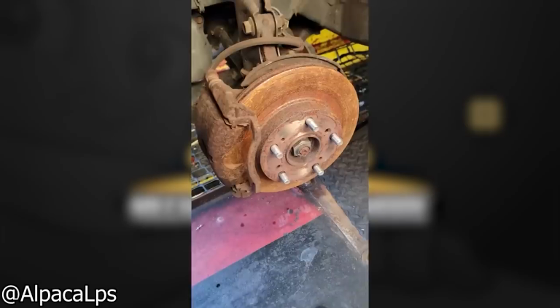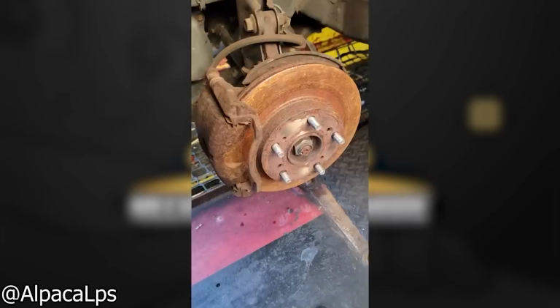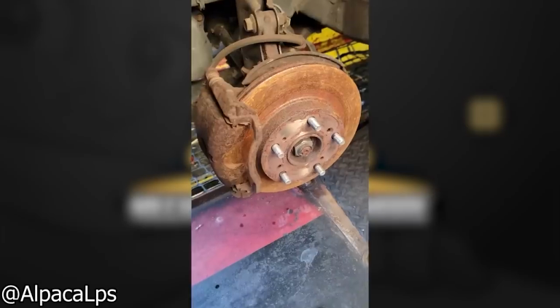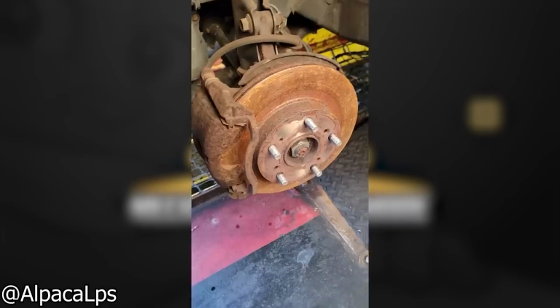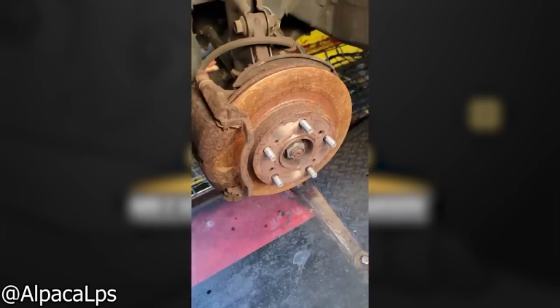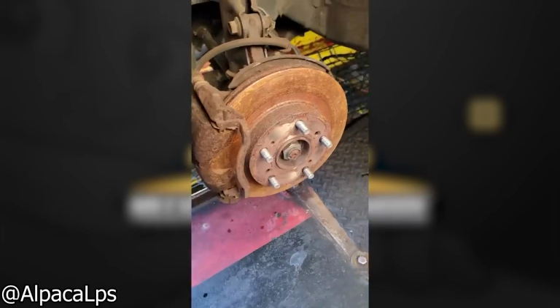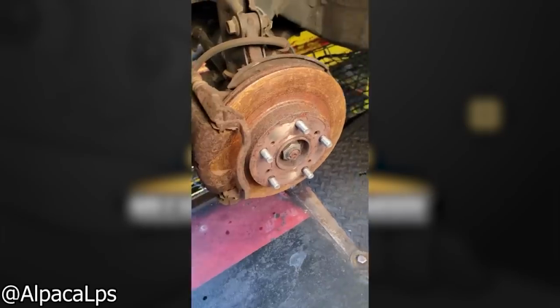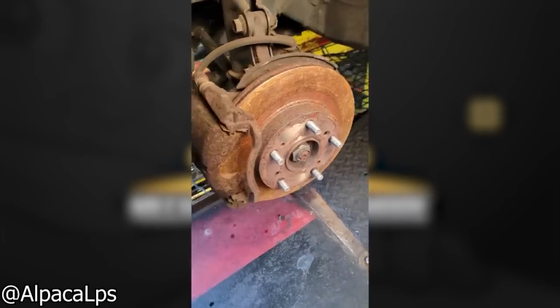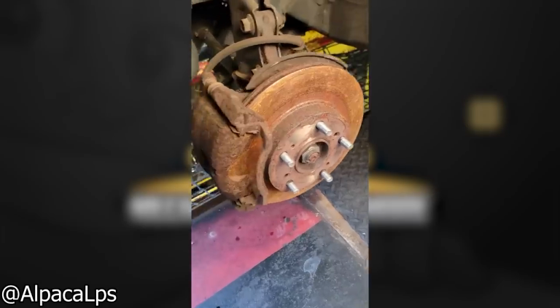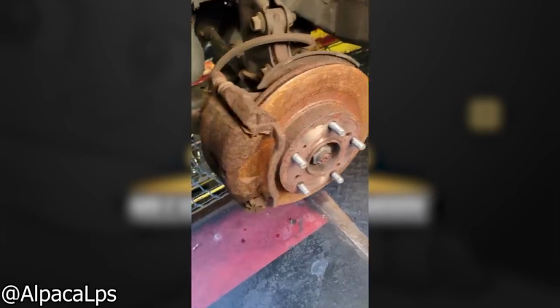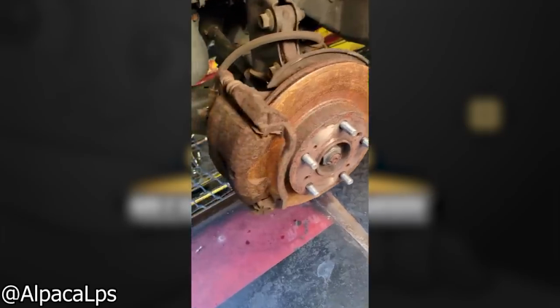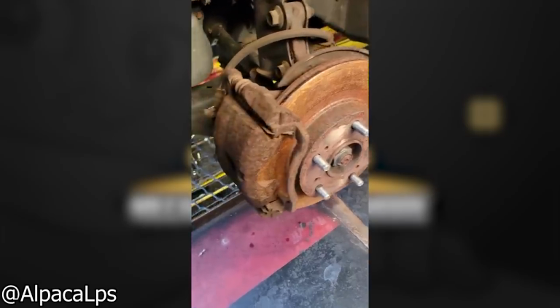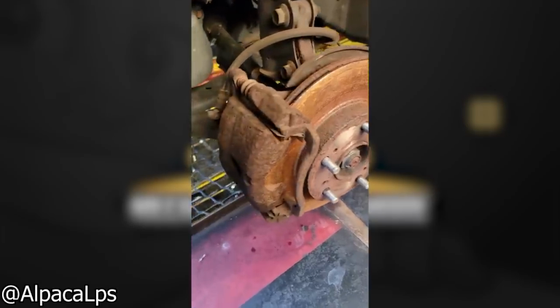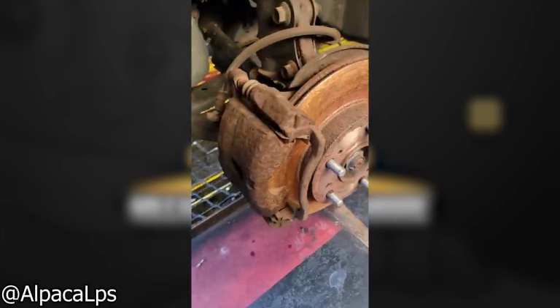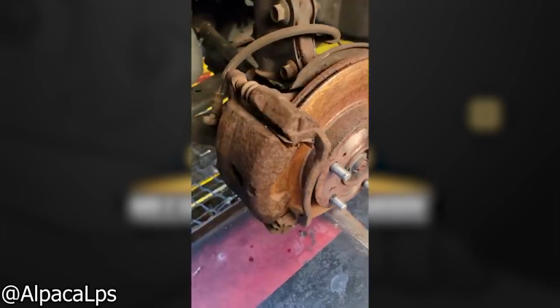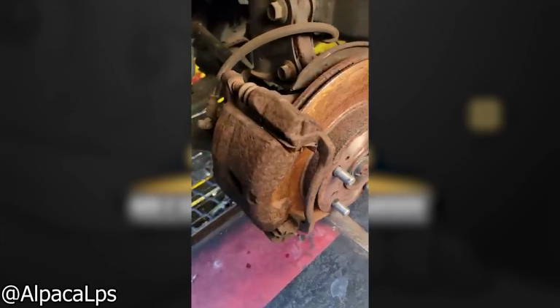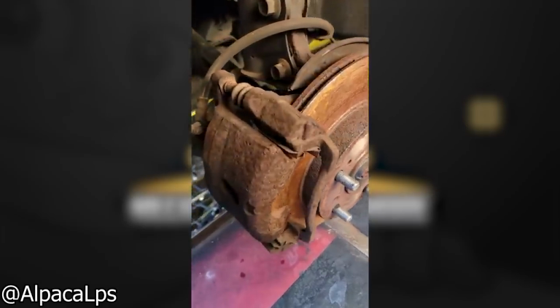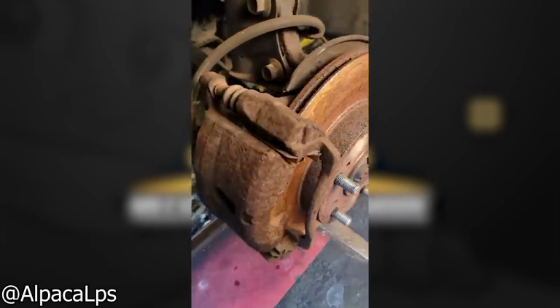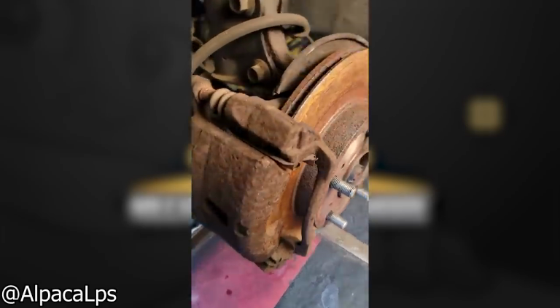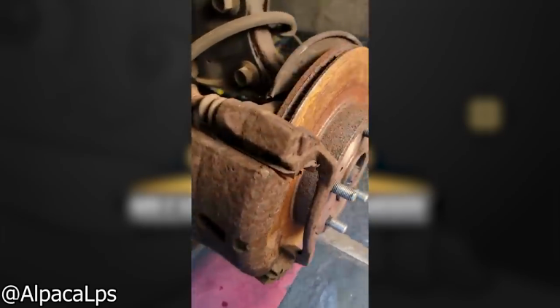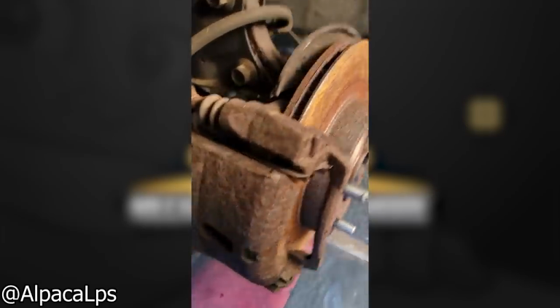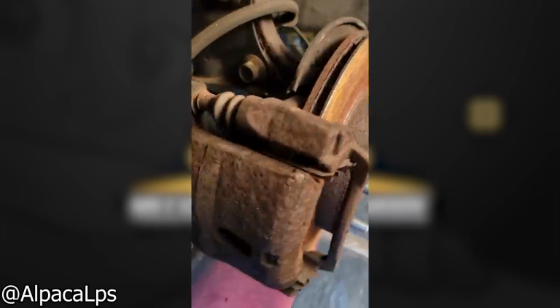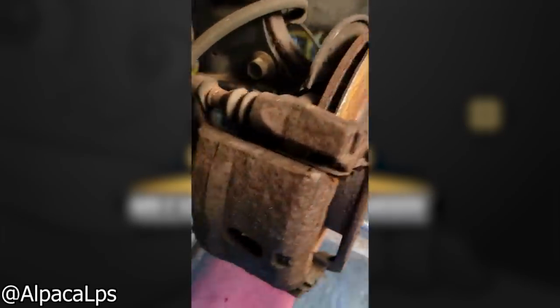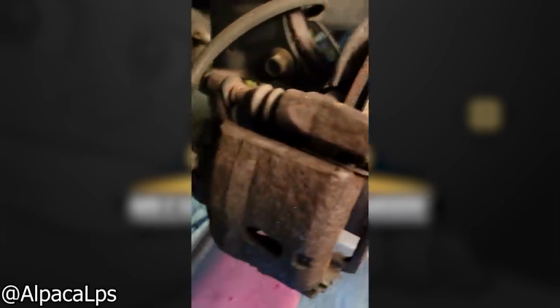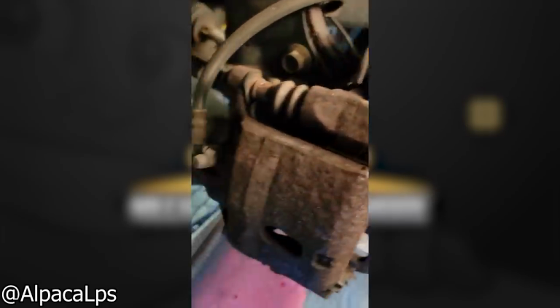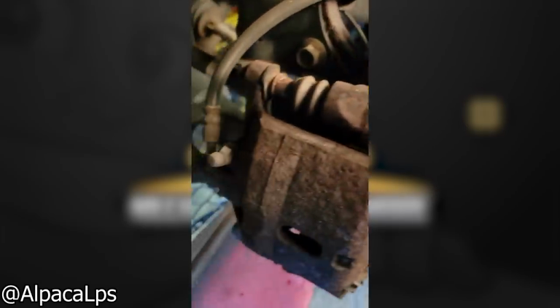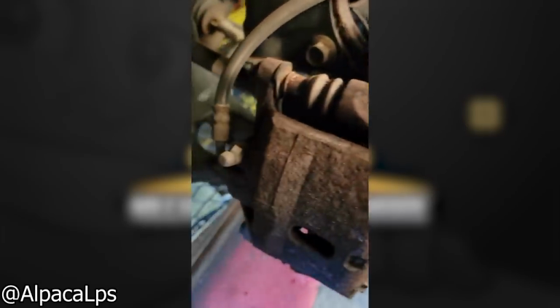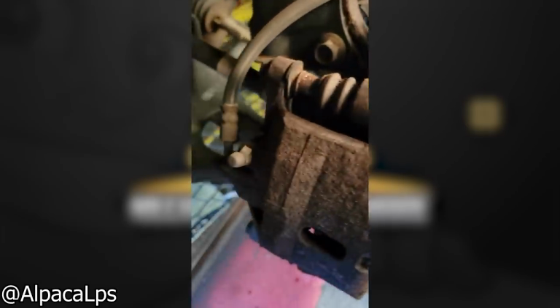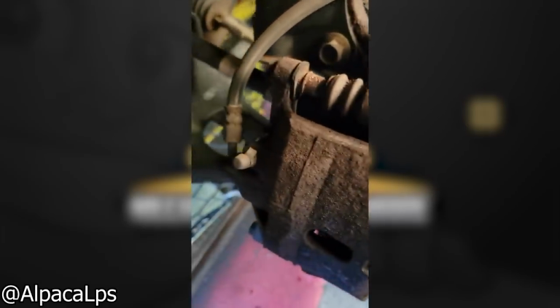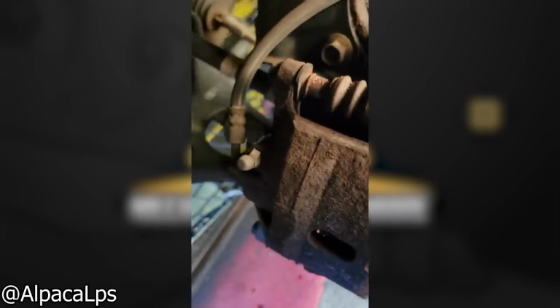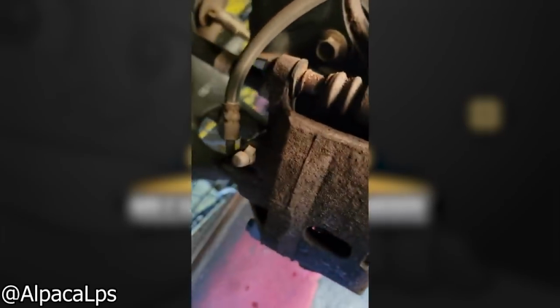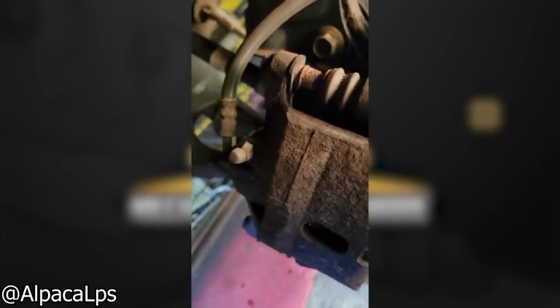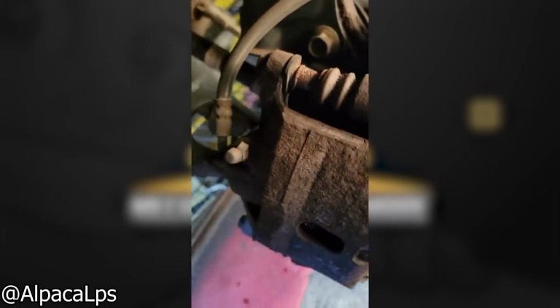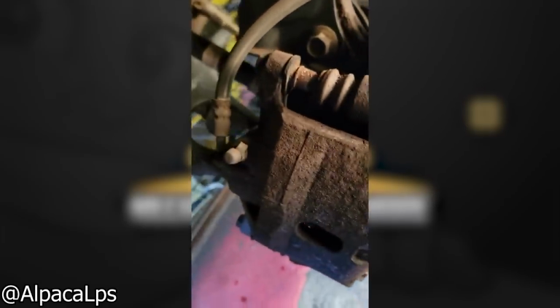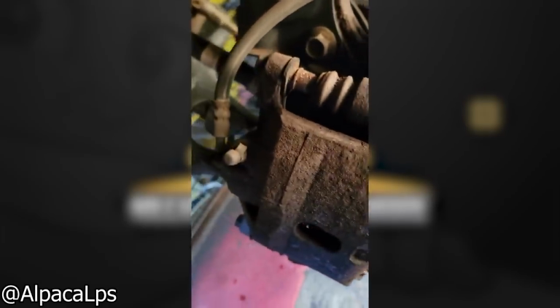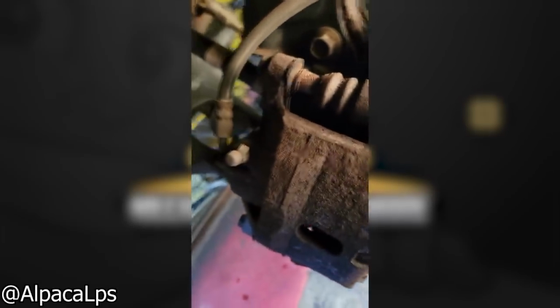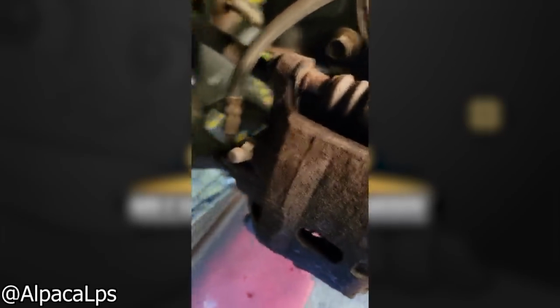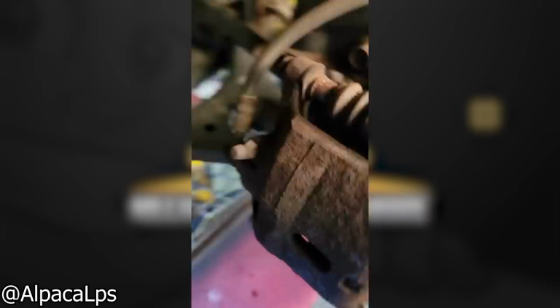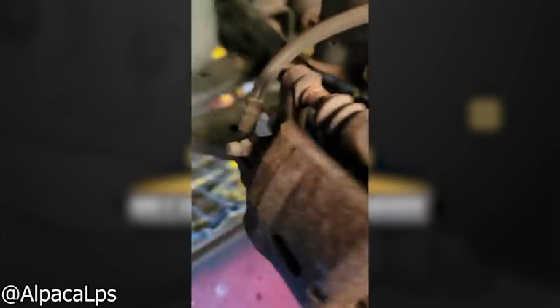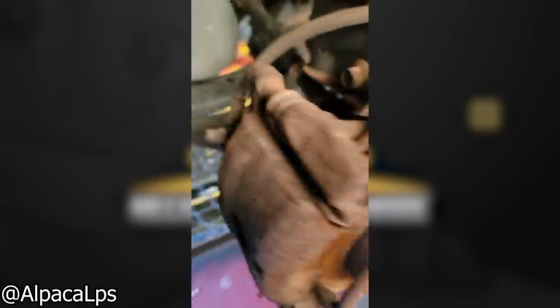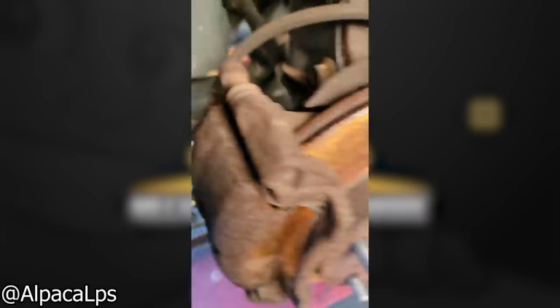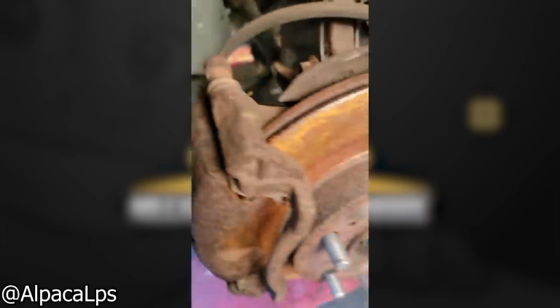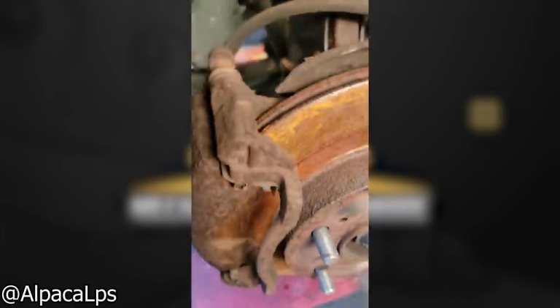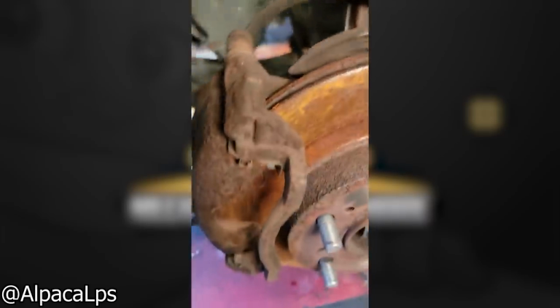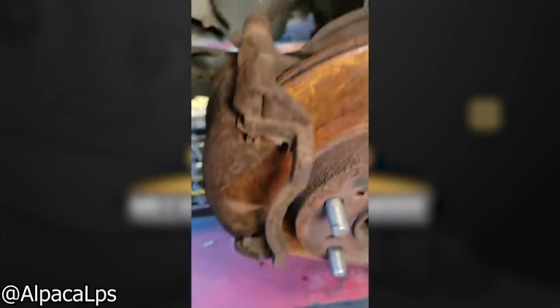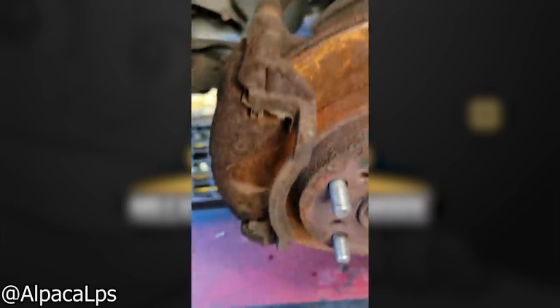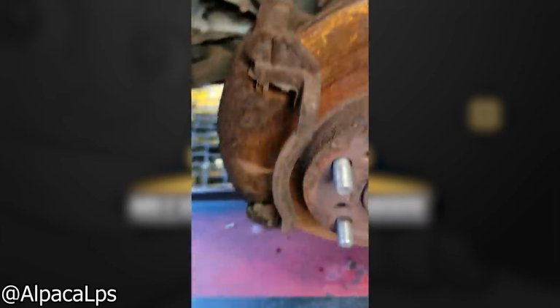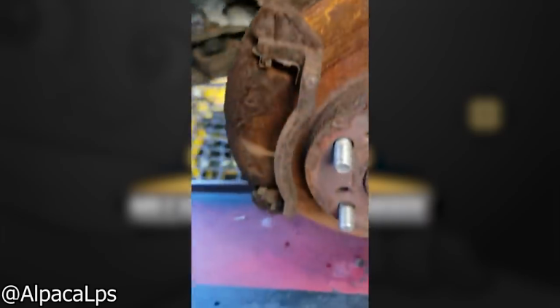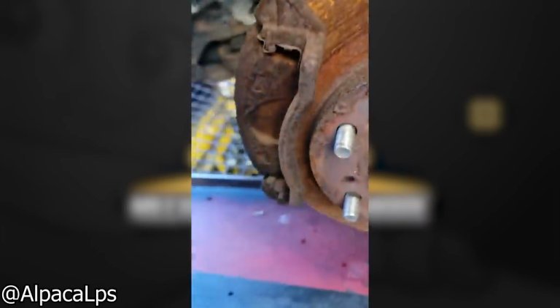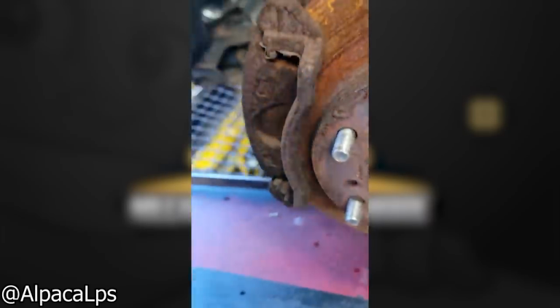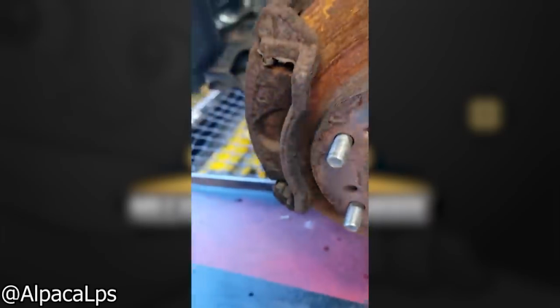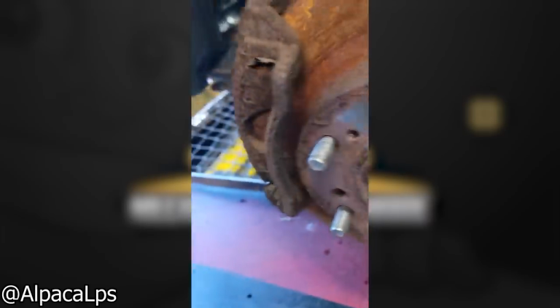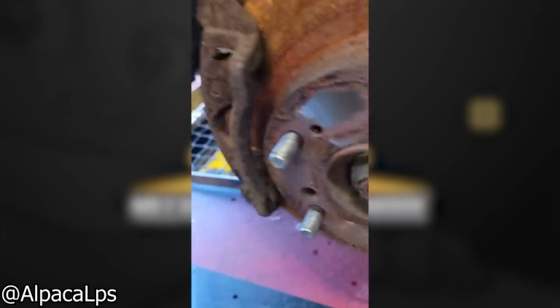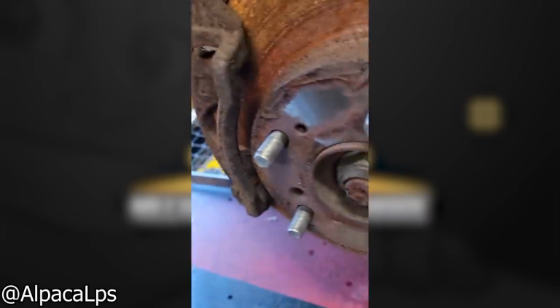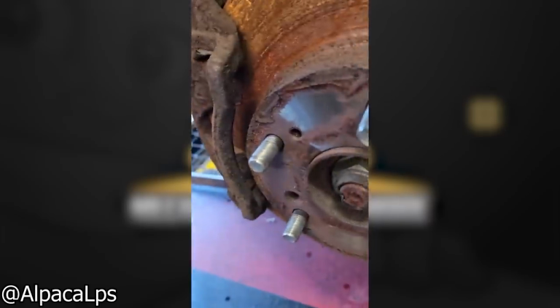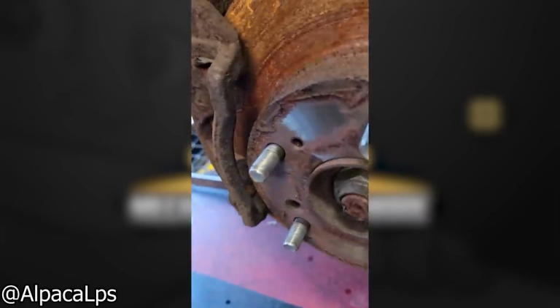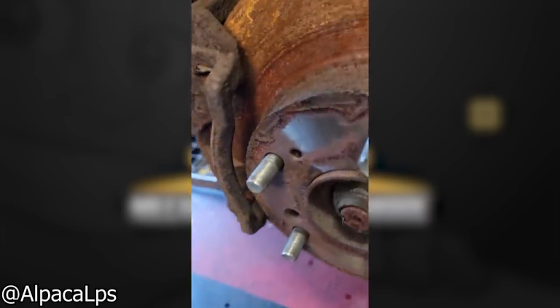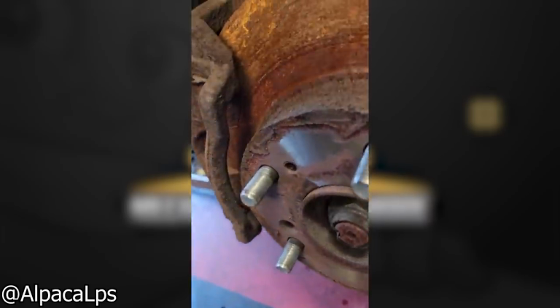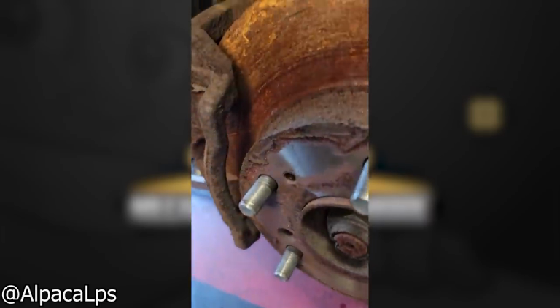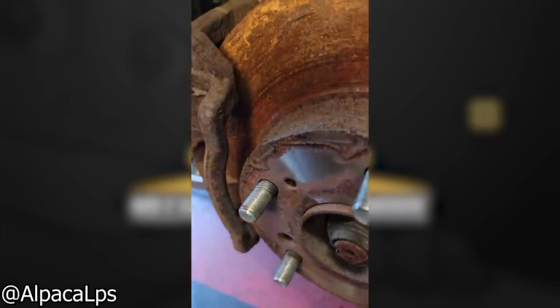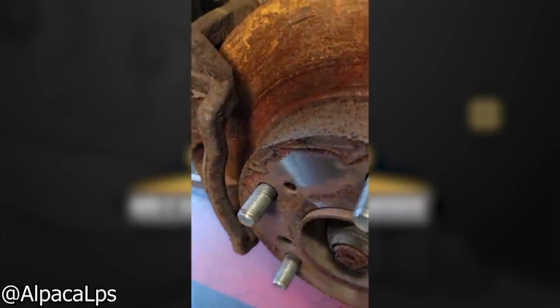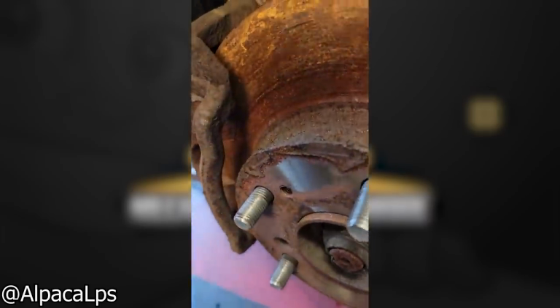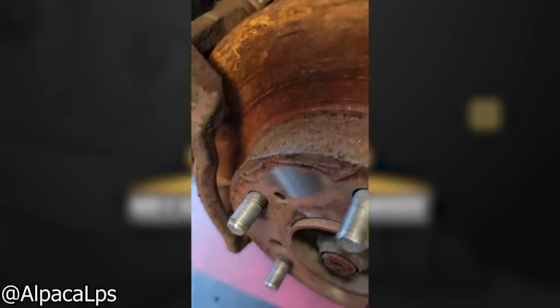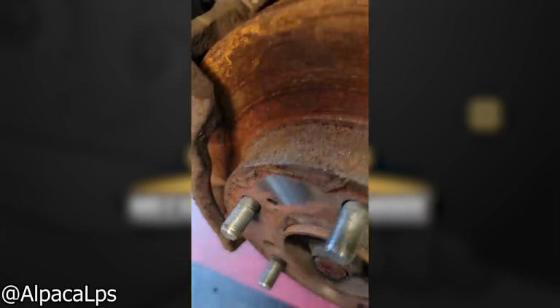This customer just laughed after seeing the state of their brakes and told the mechanics they still stopped the car. Yikes.